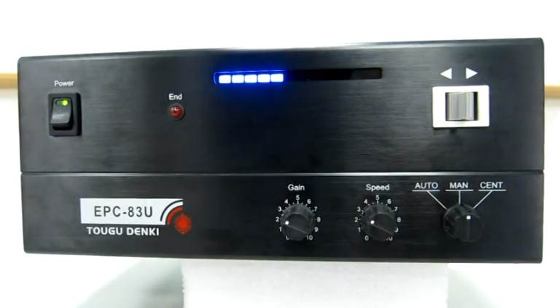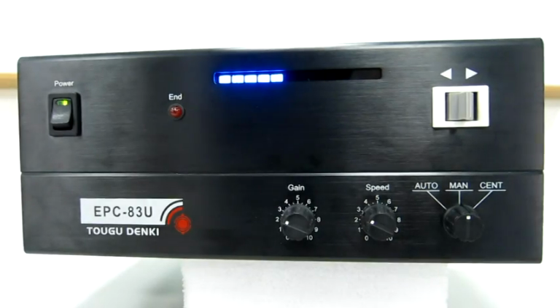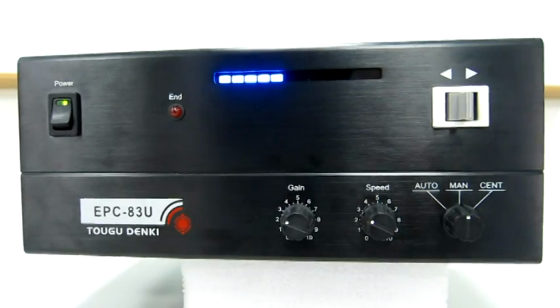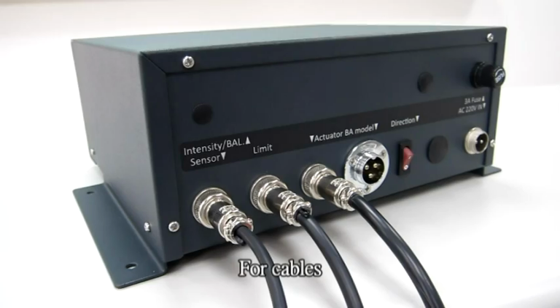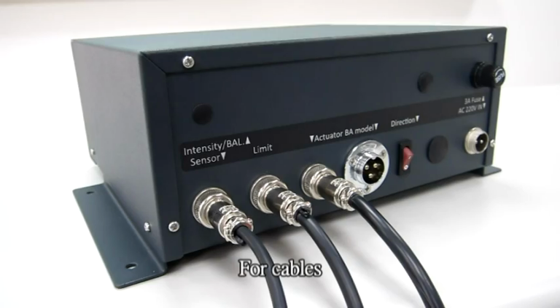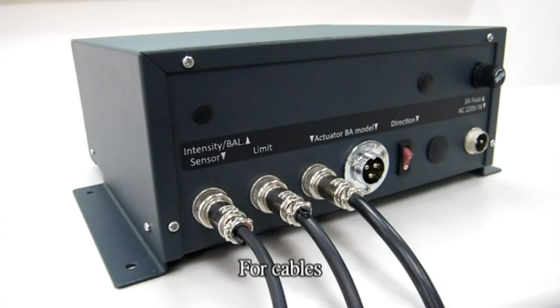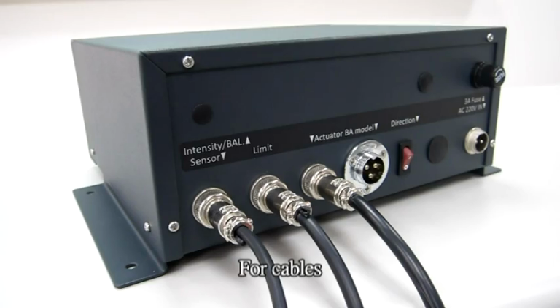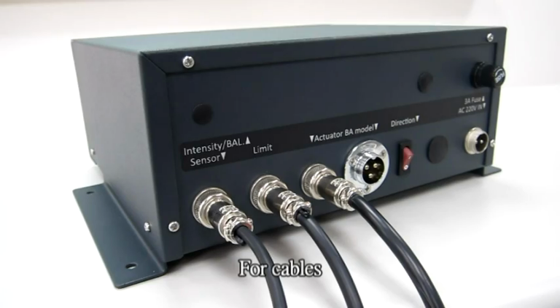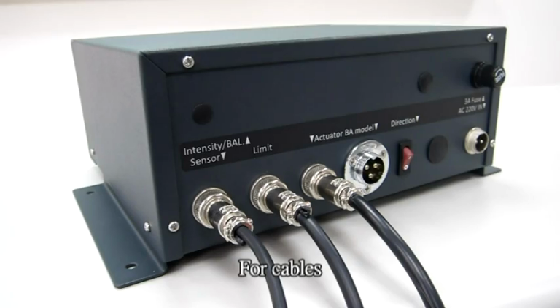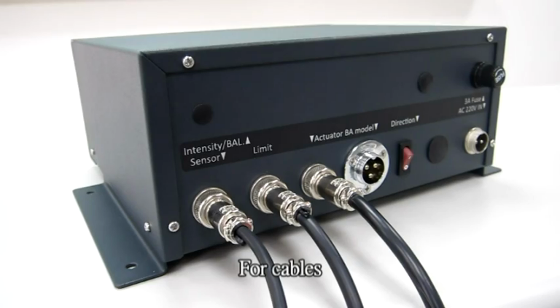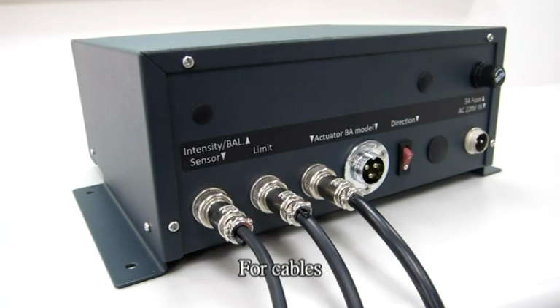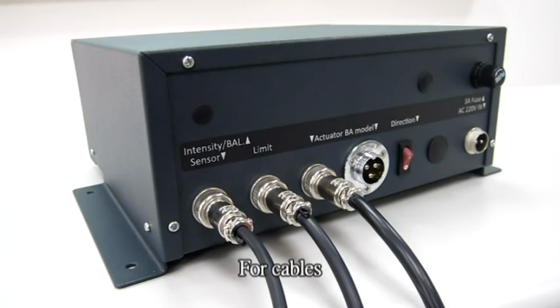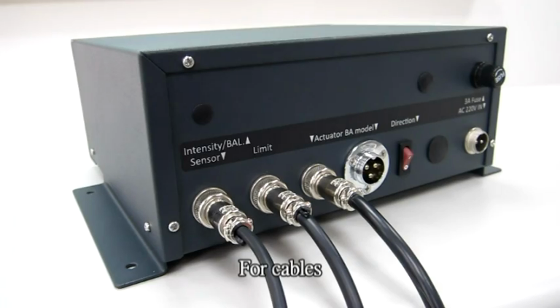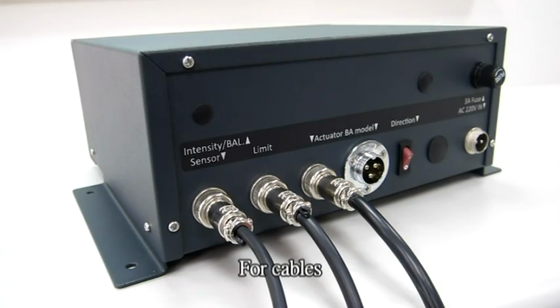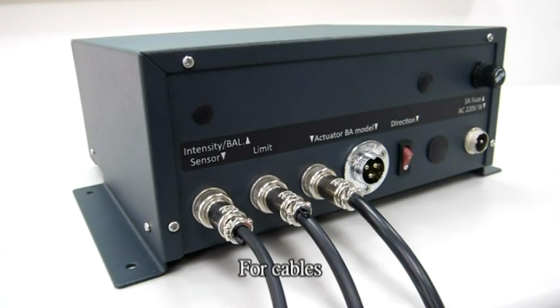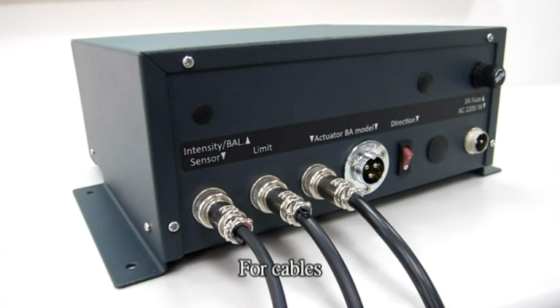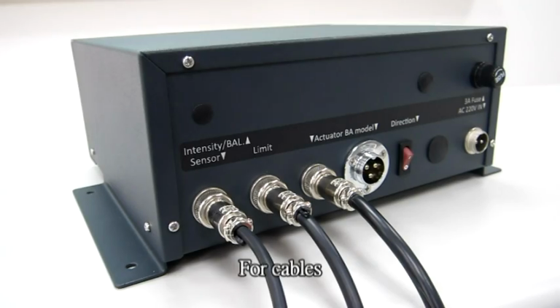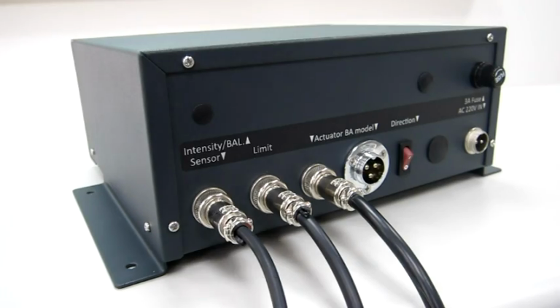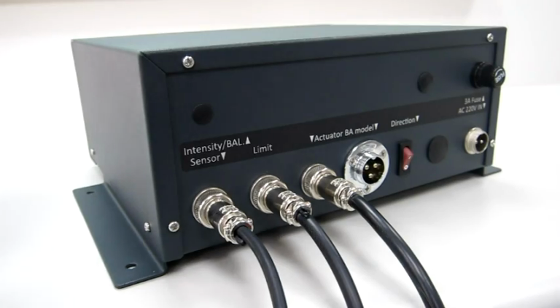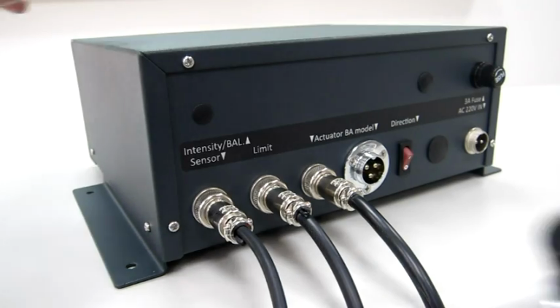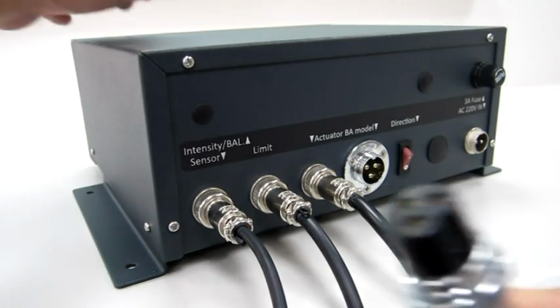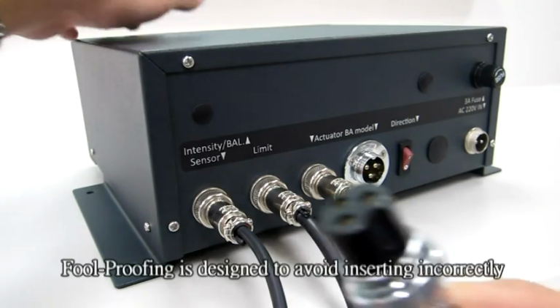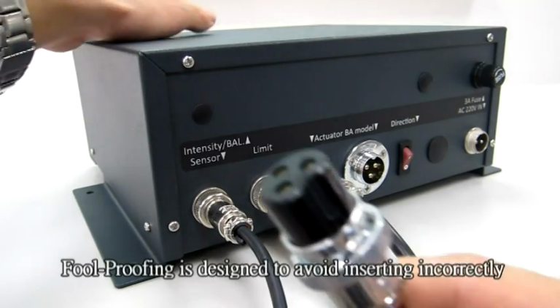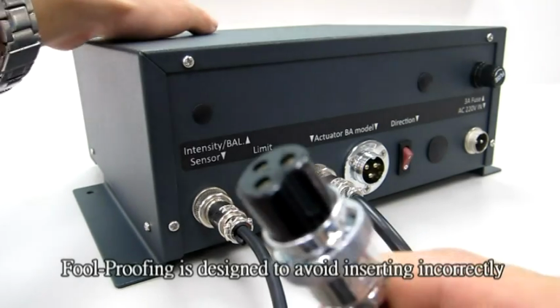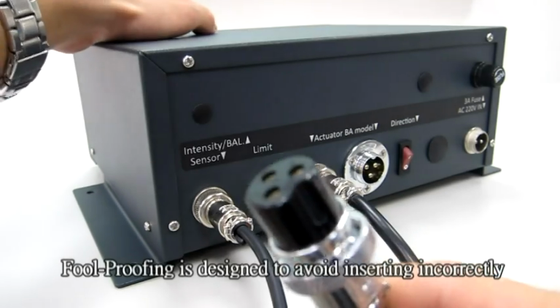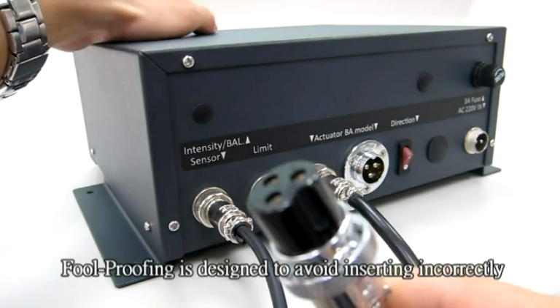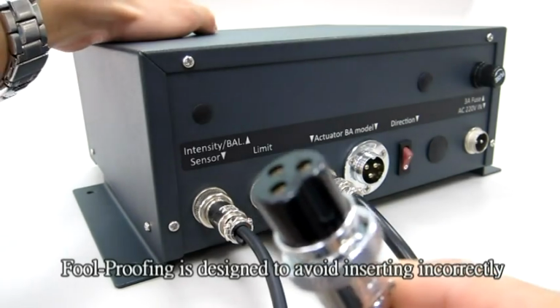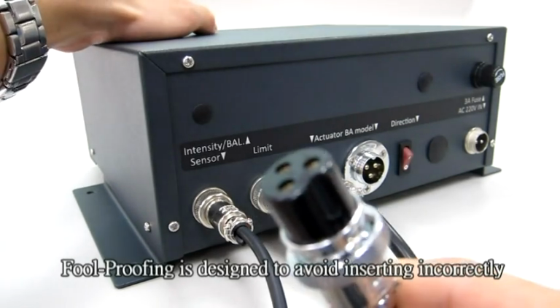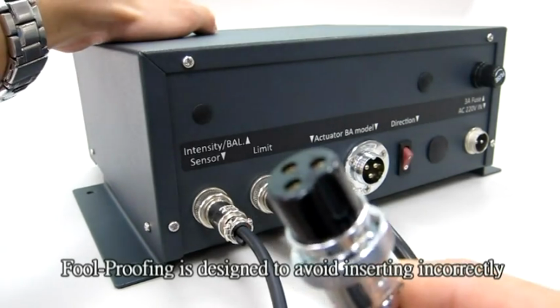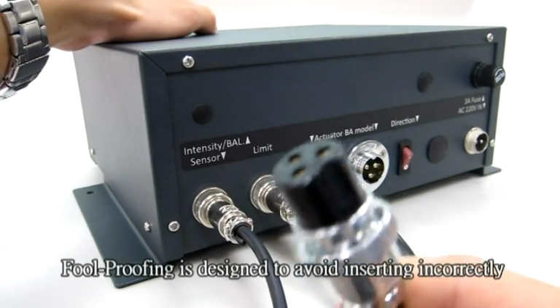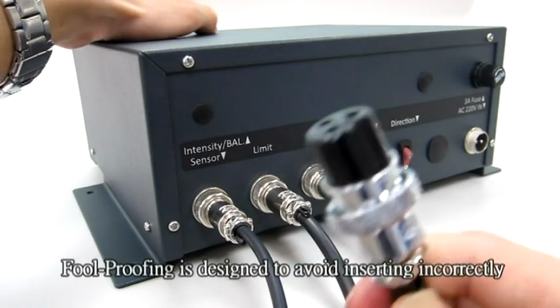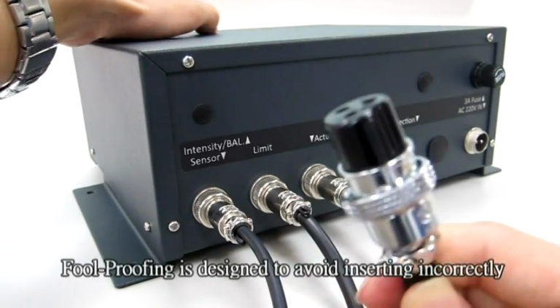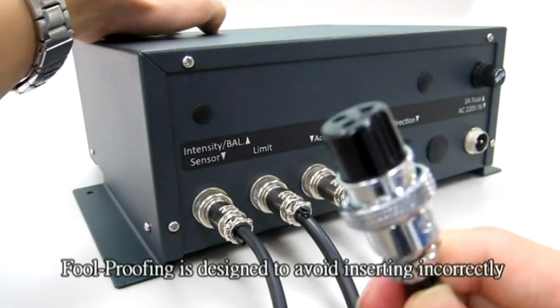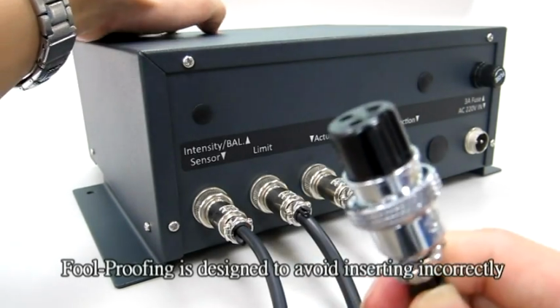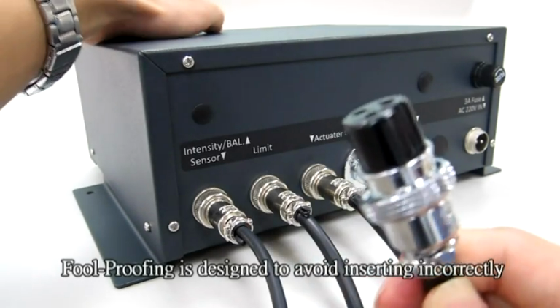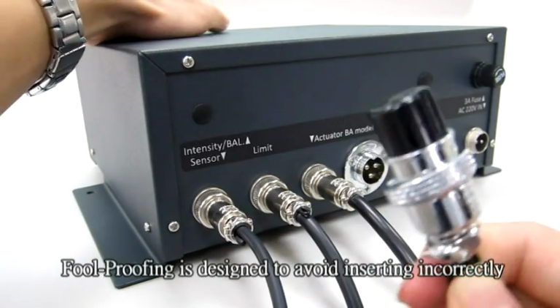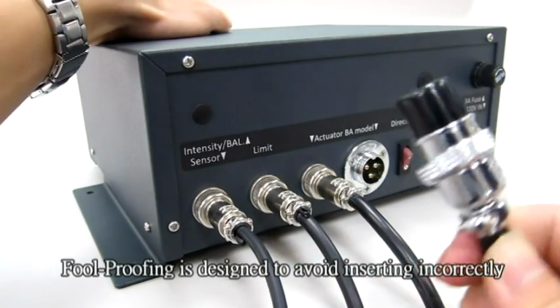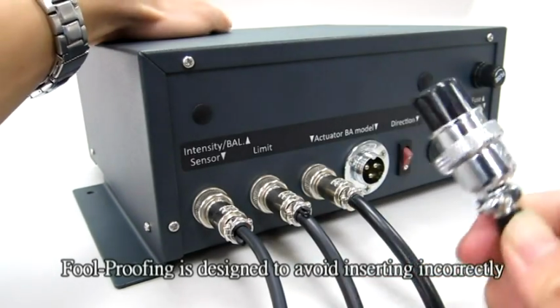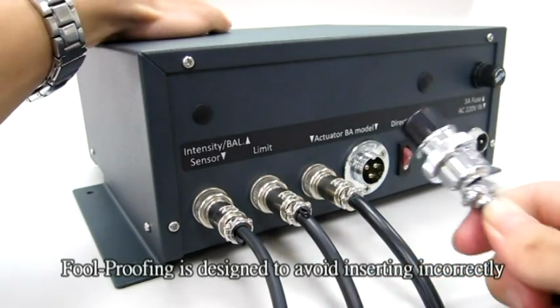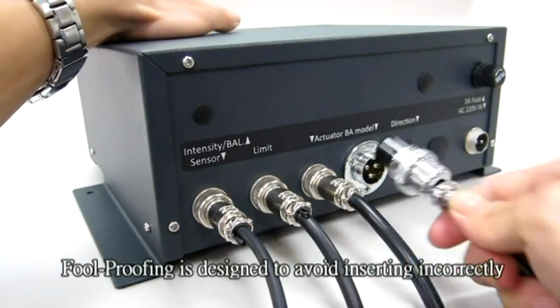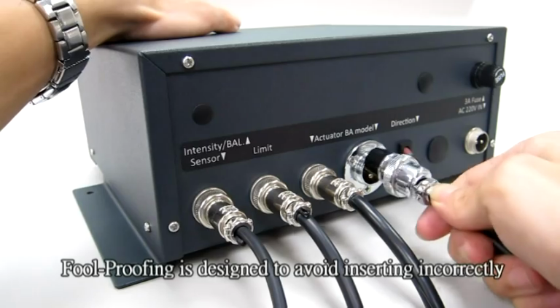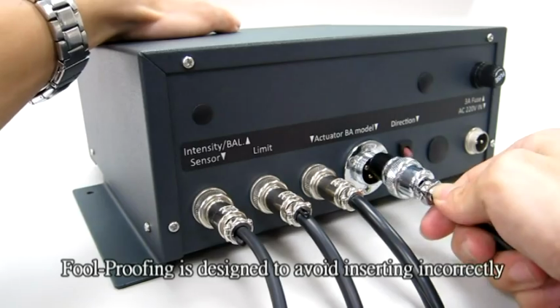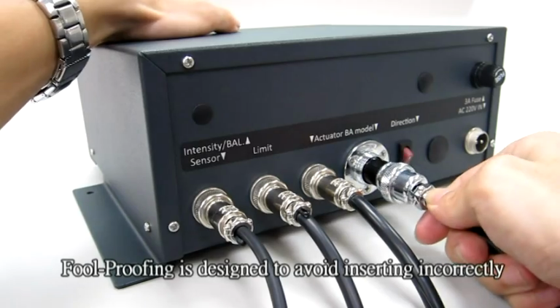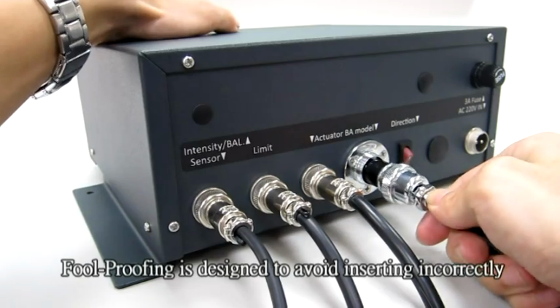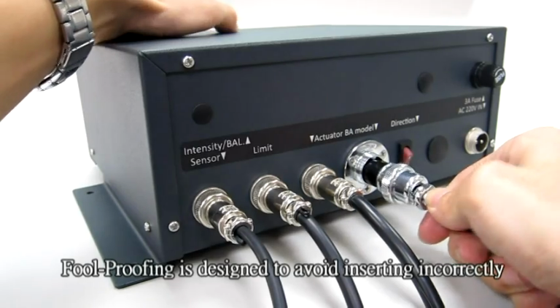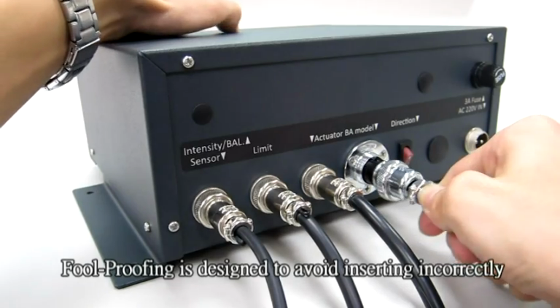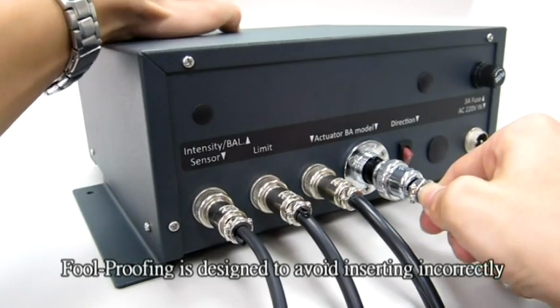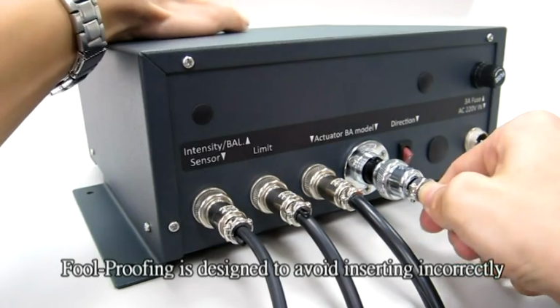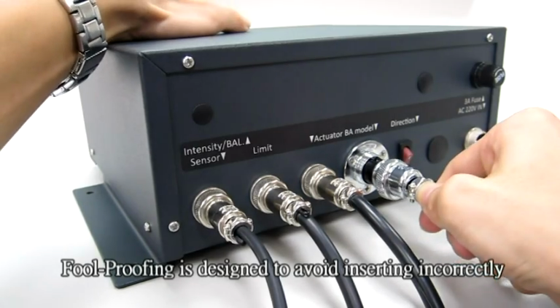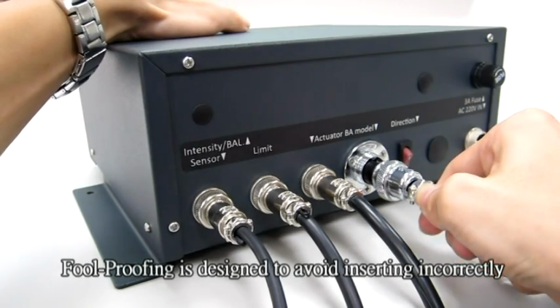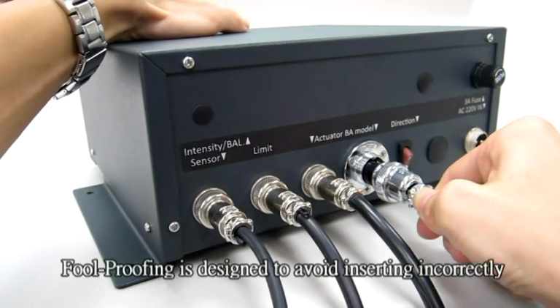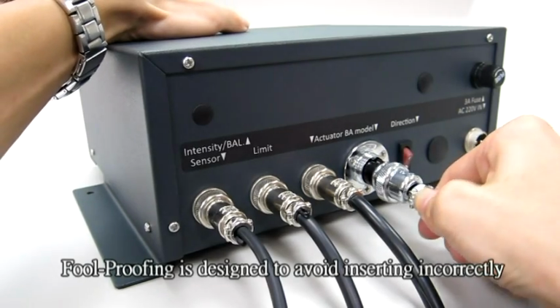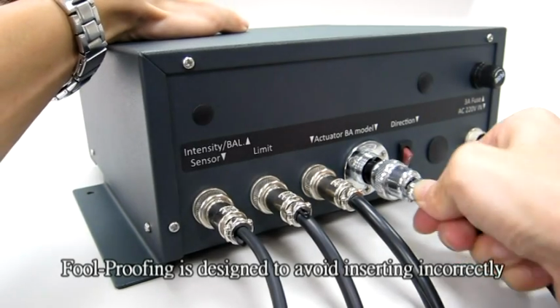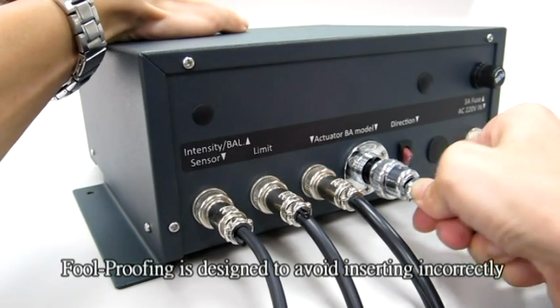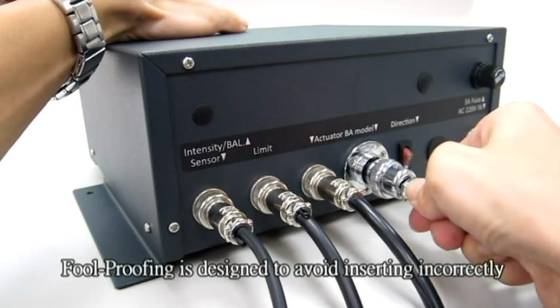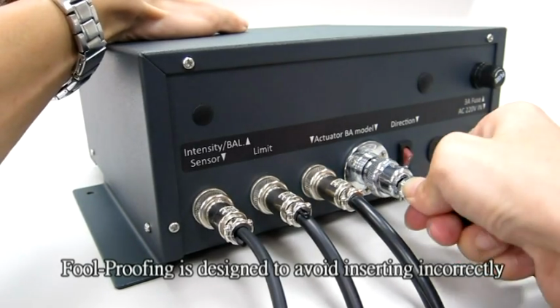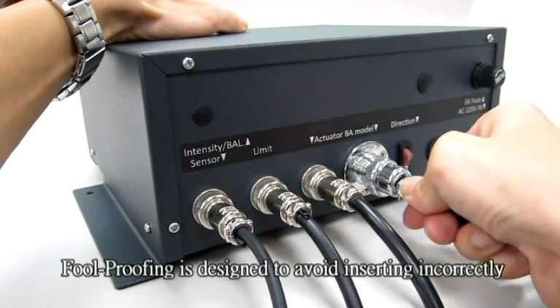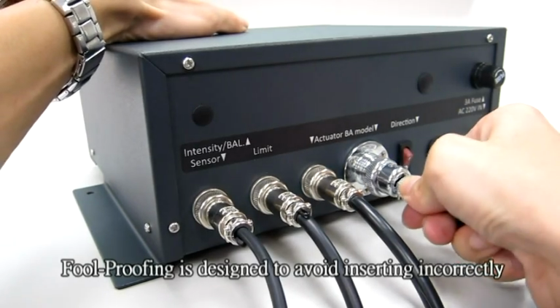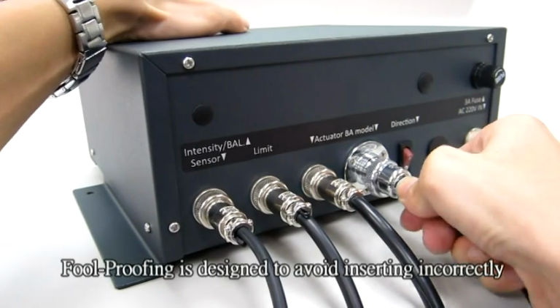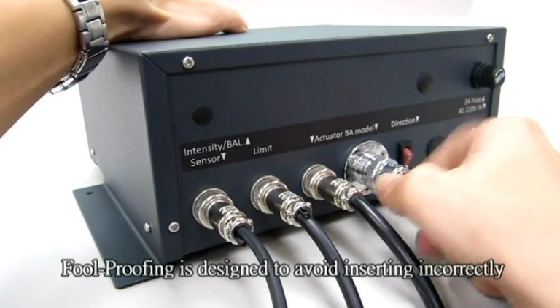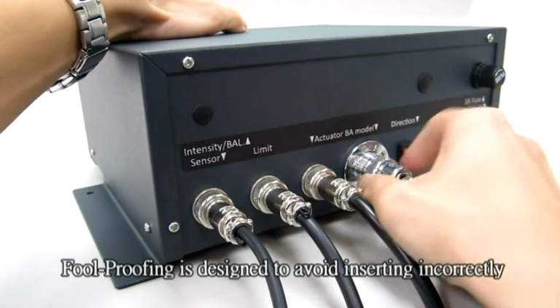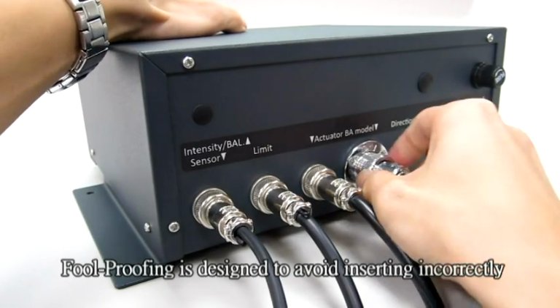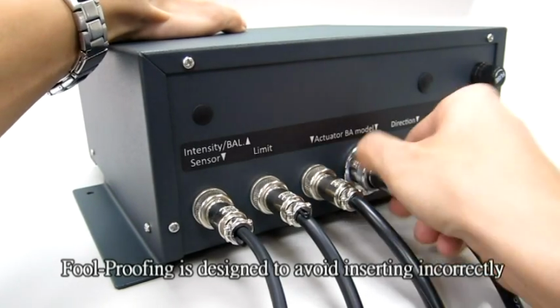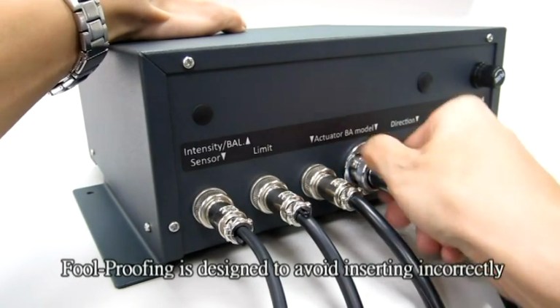For cables, the foil proofing is designed to avoid inserting incorrectly.